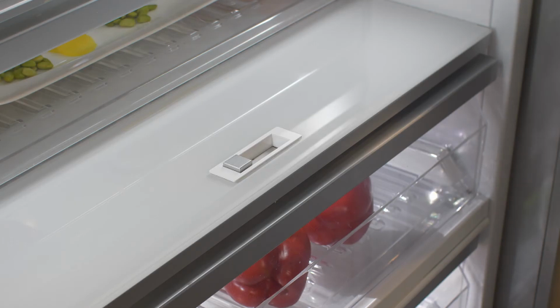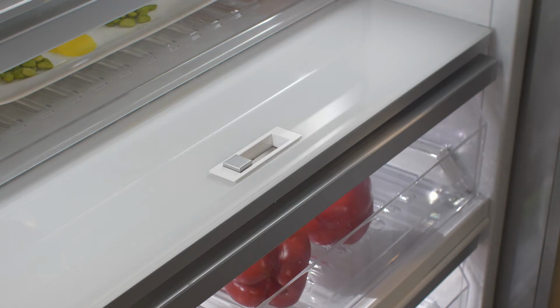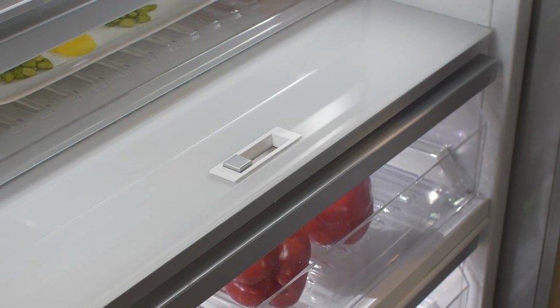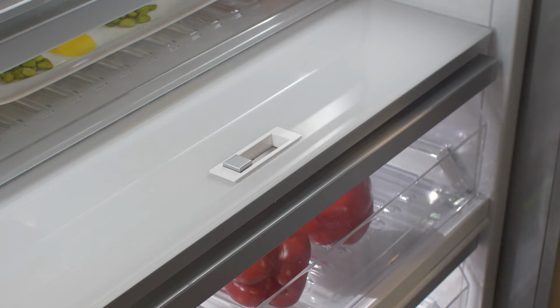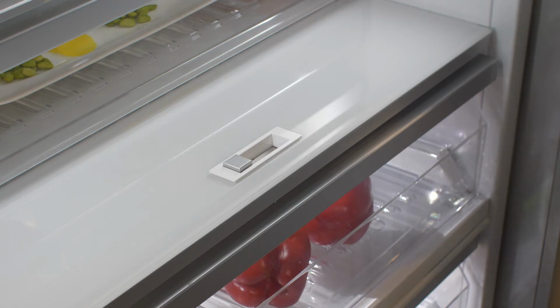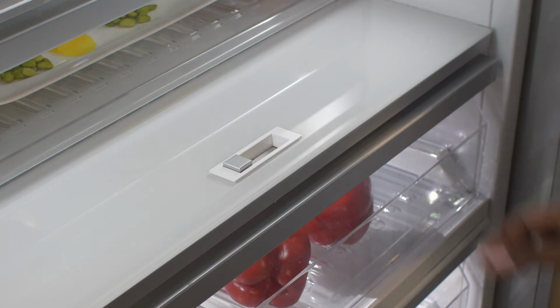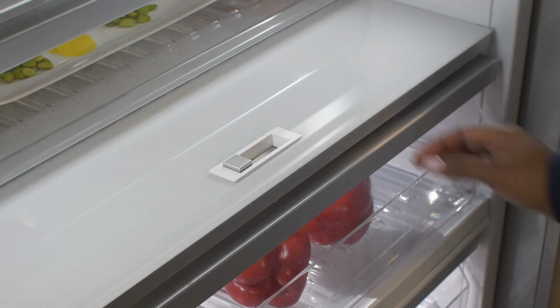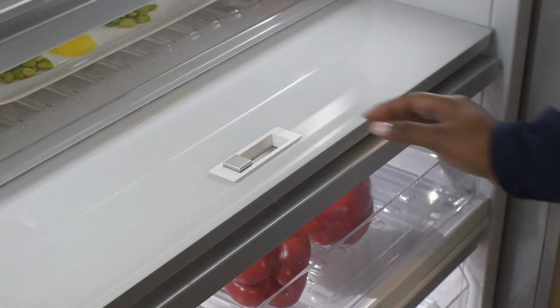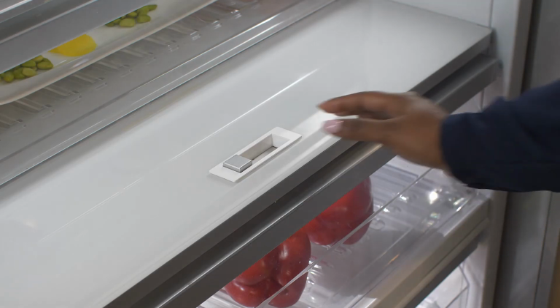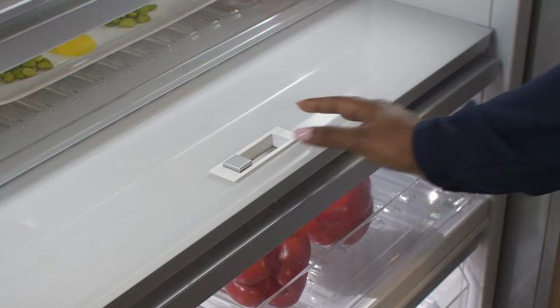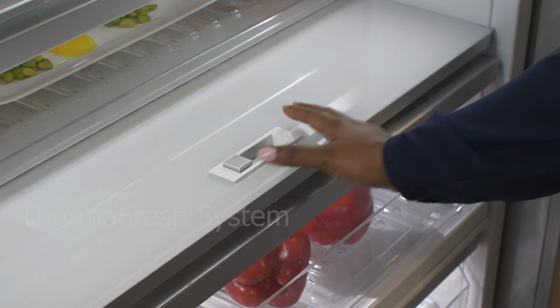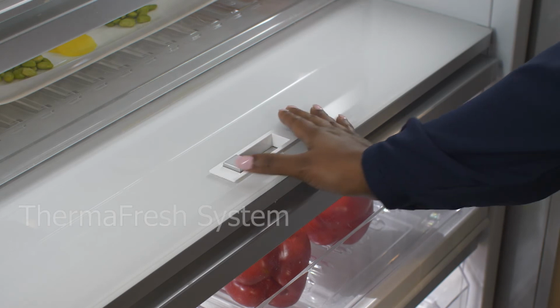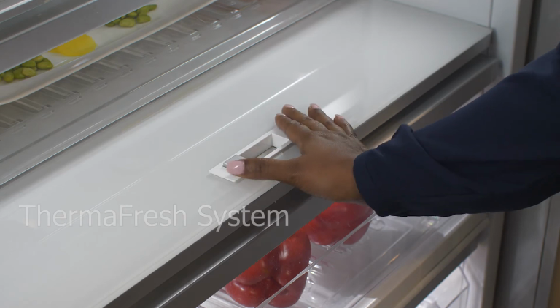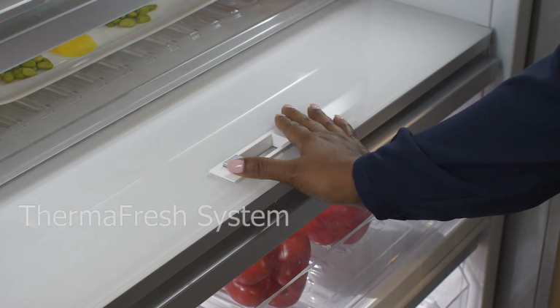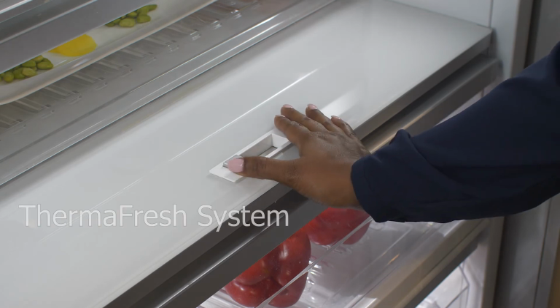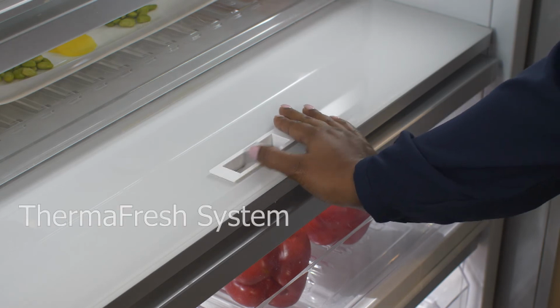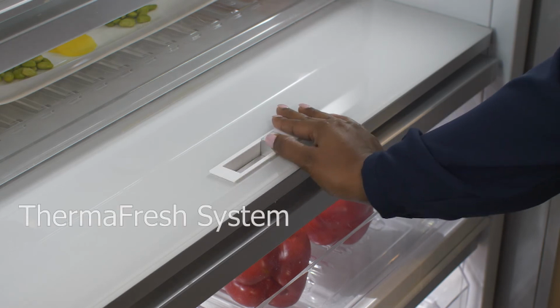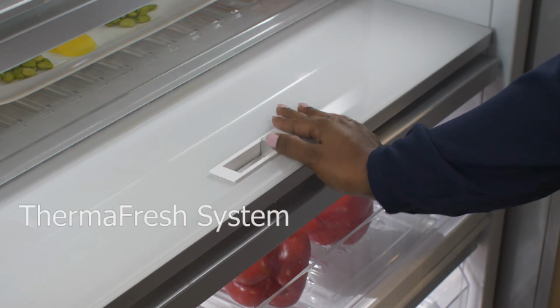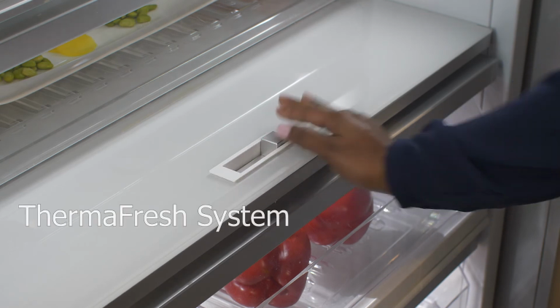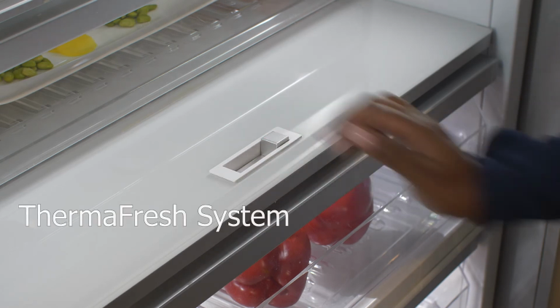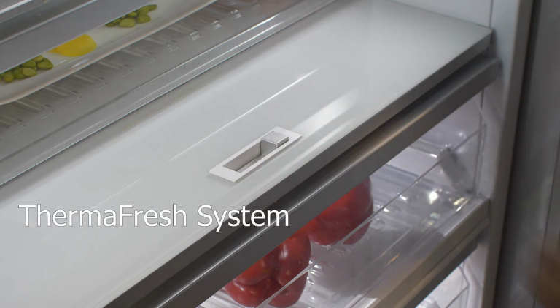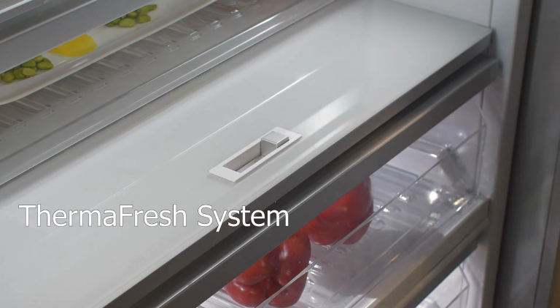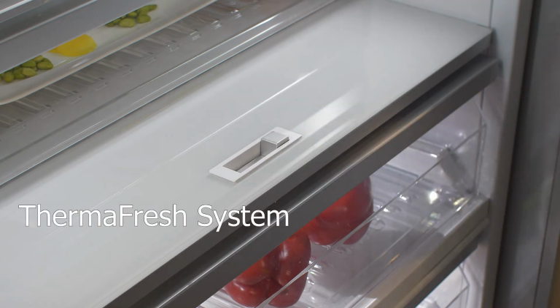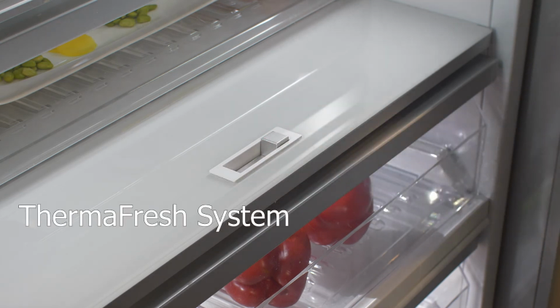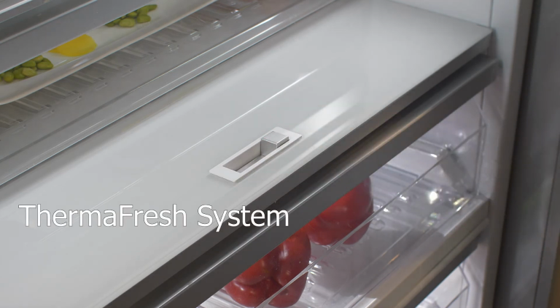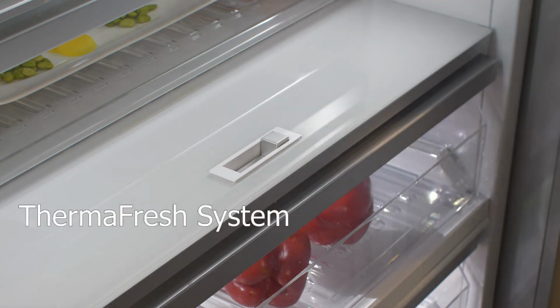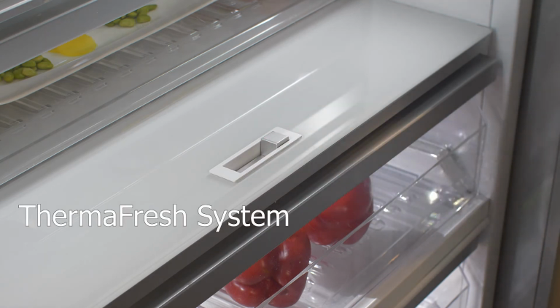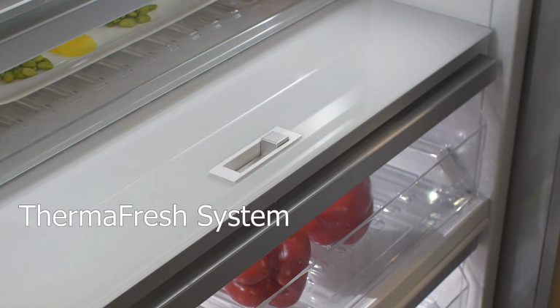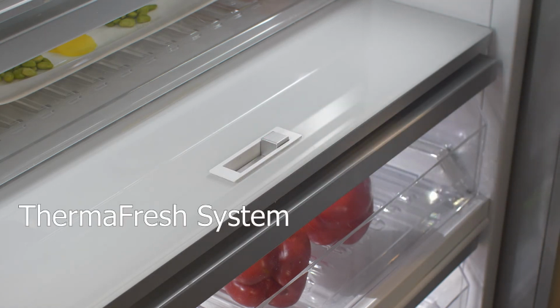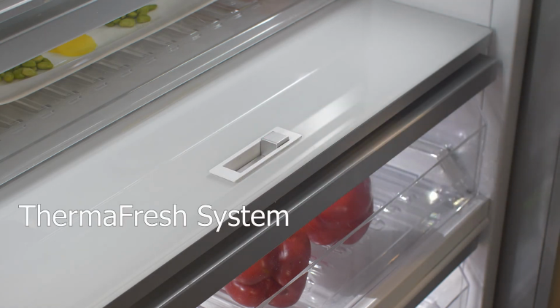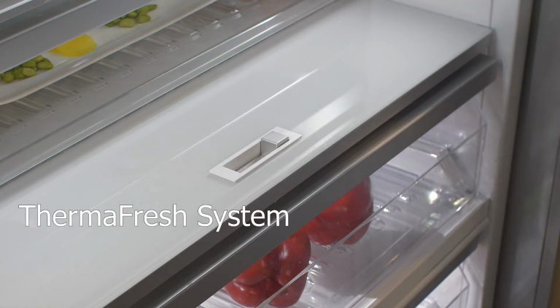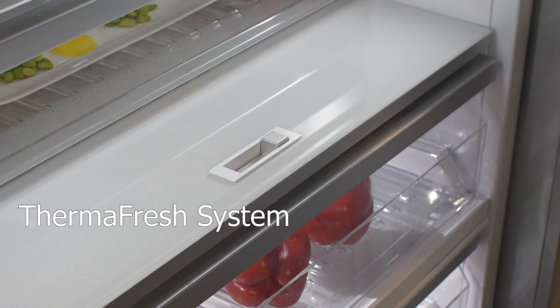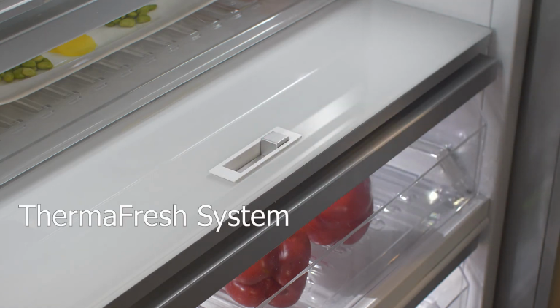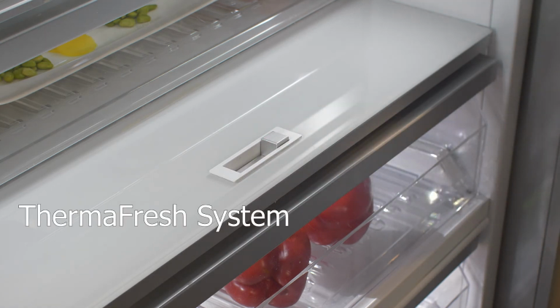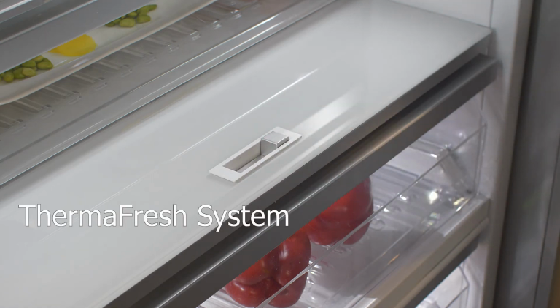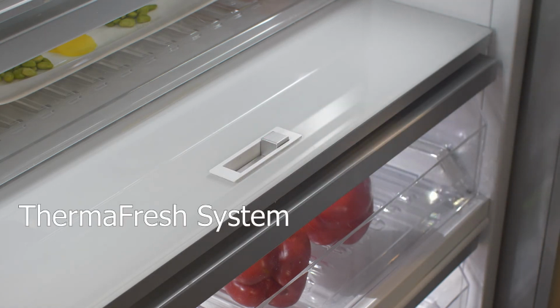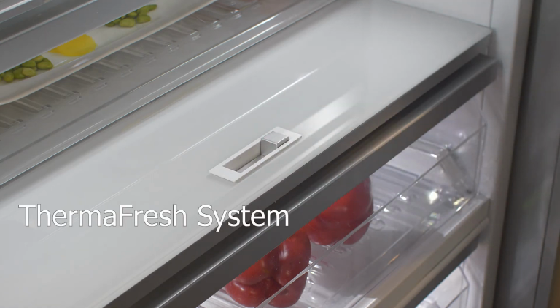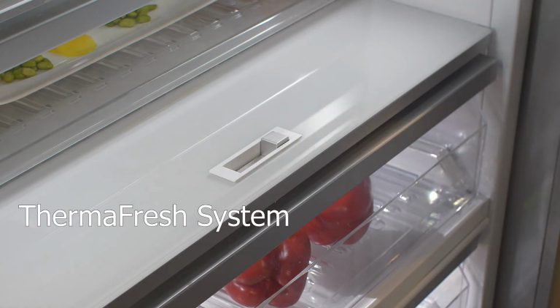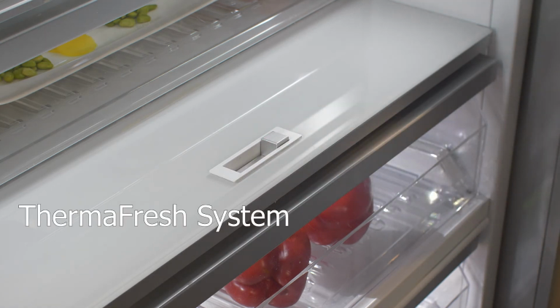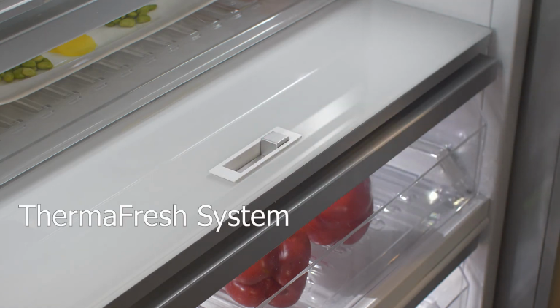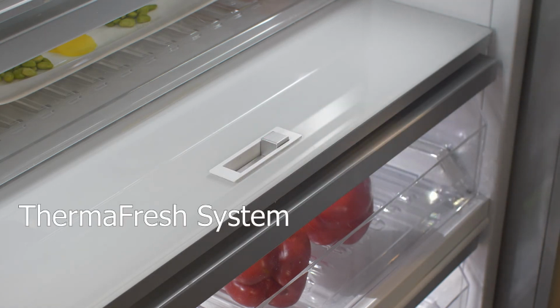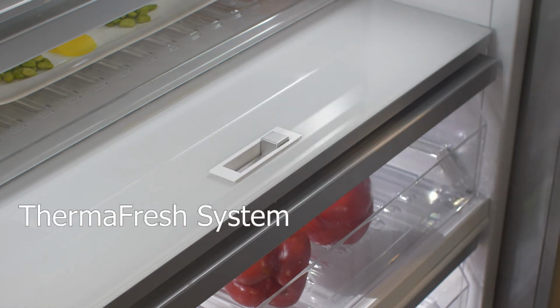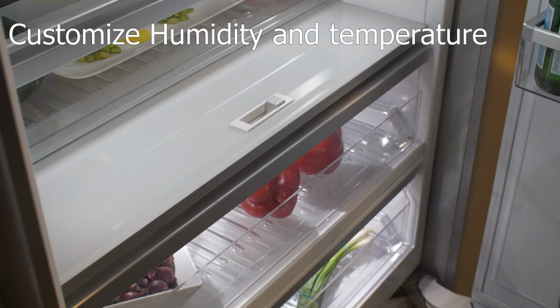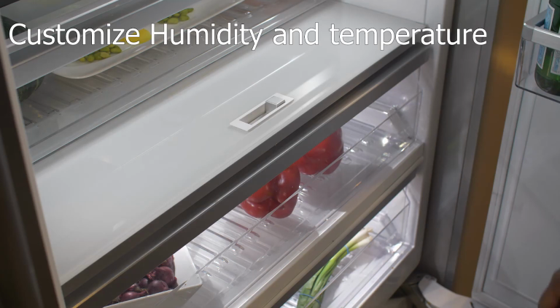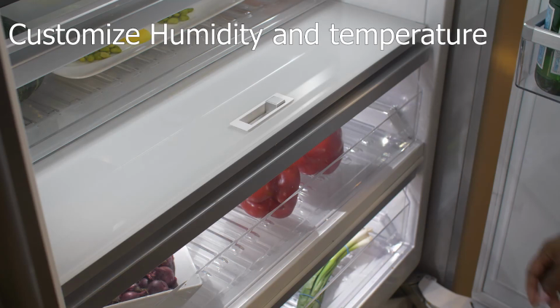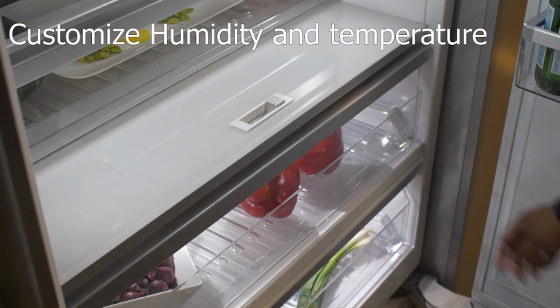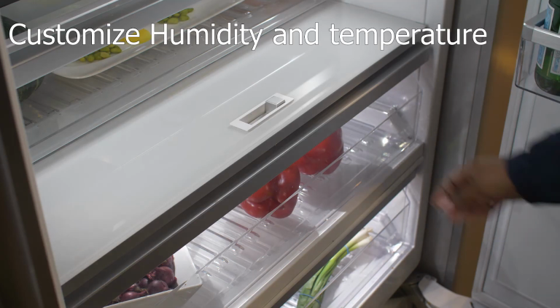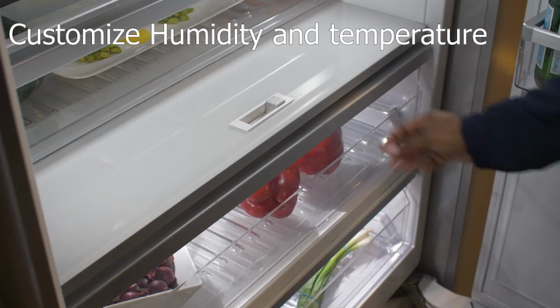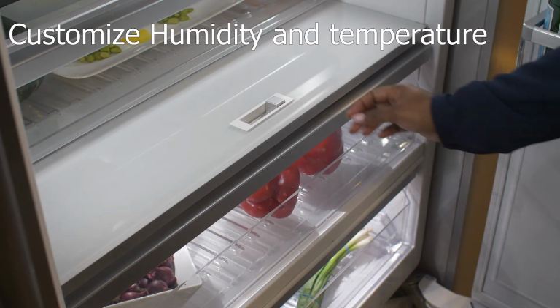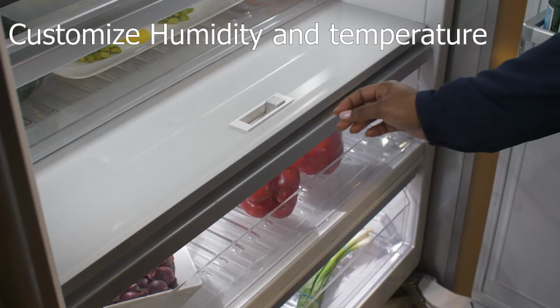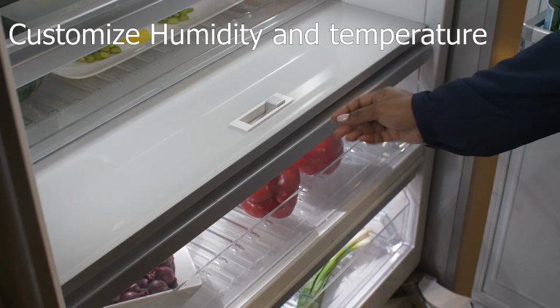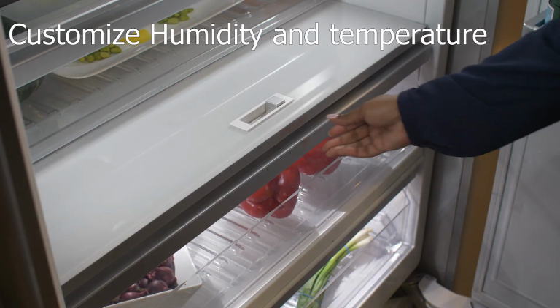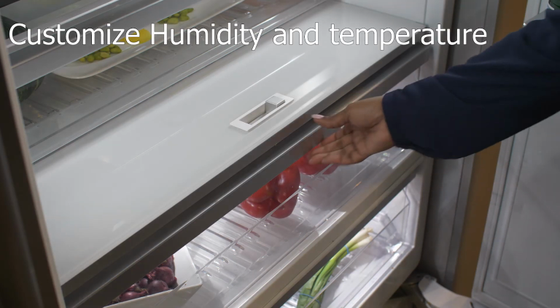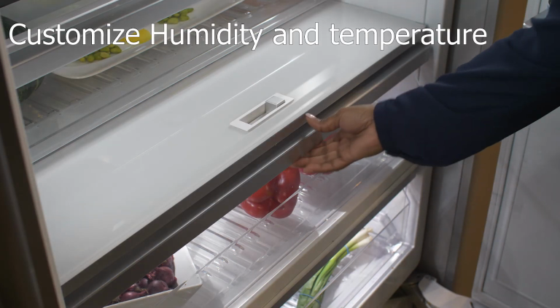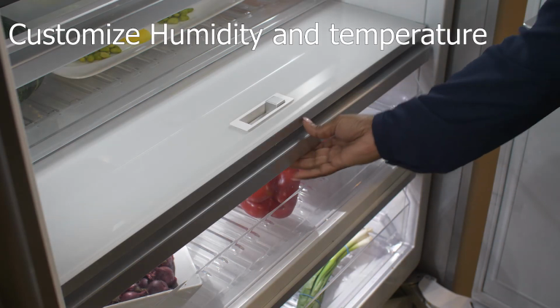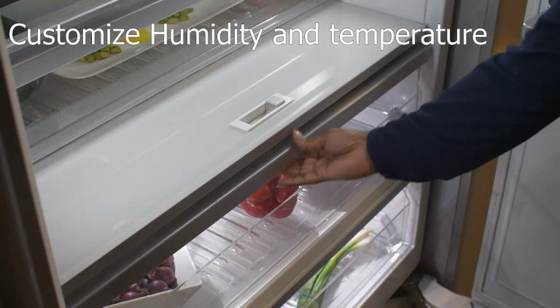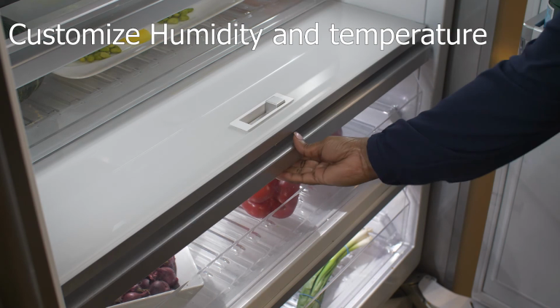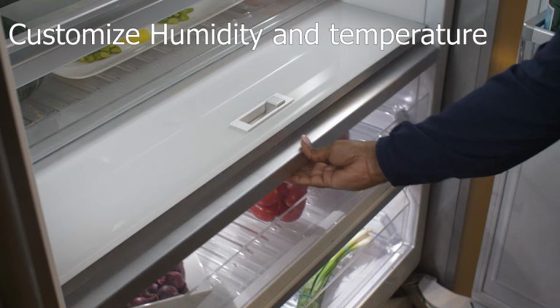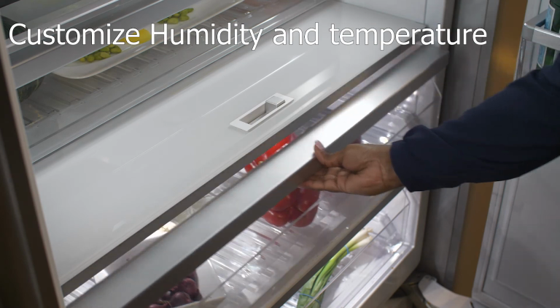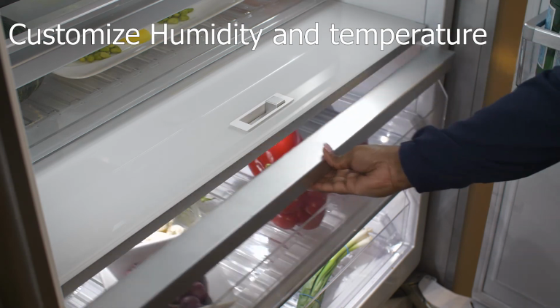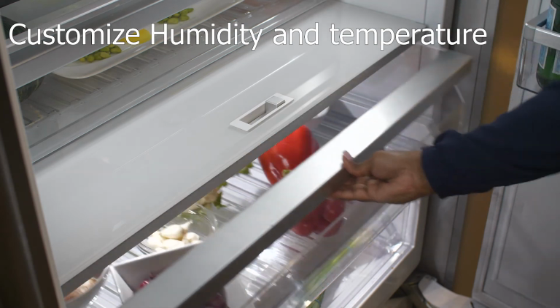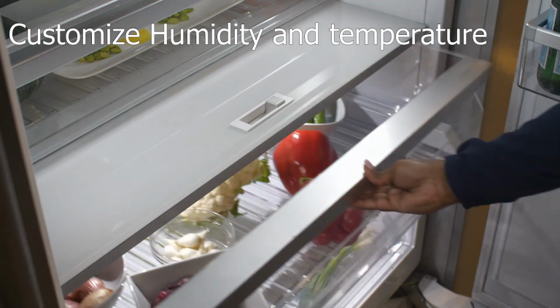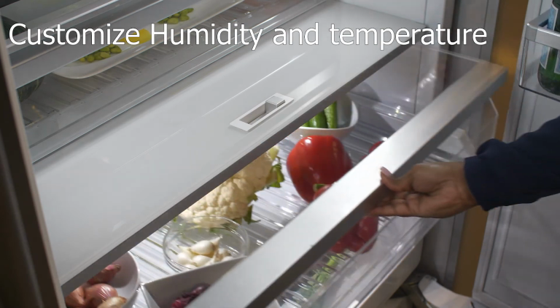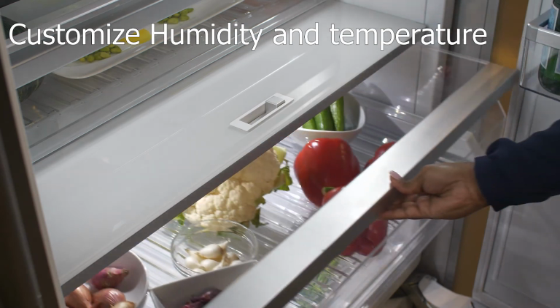The real highlight of the Freedom Line is the Thermafresh system, which precisely controls humidity and temperature to extend the life of perishables up to three times longer.